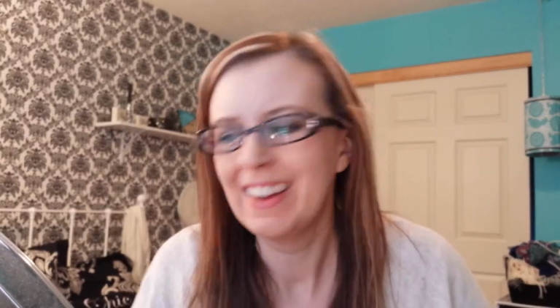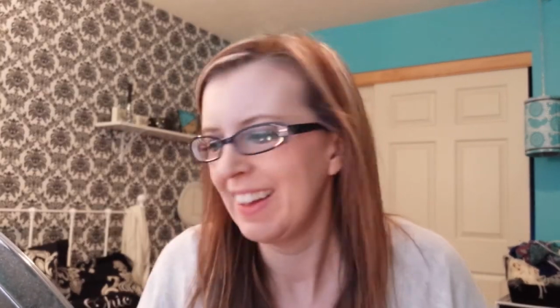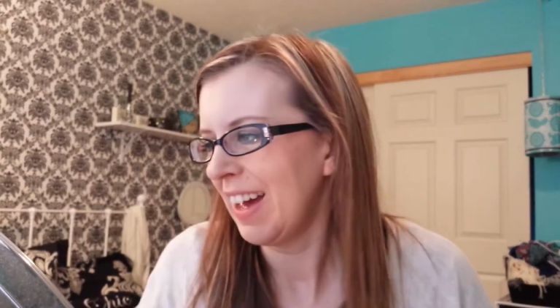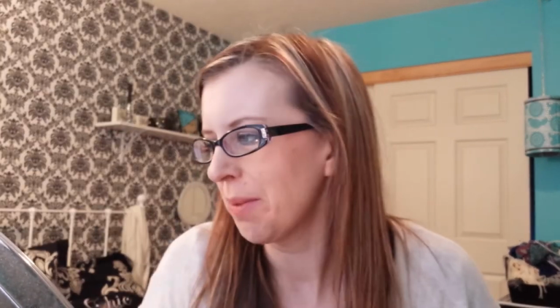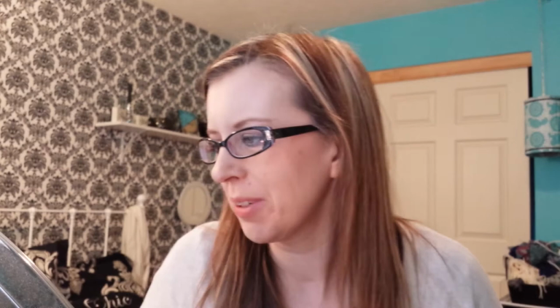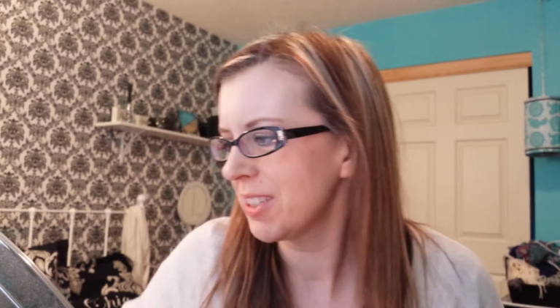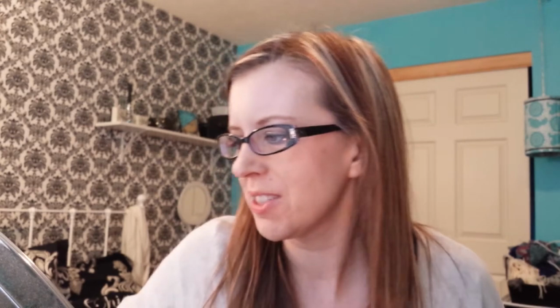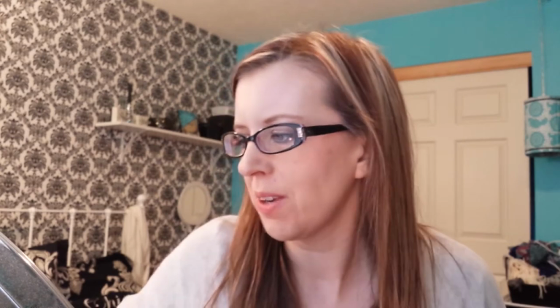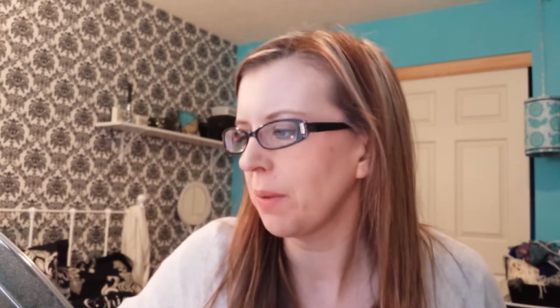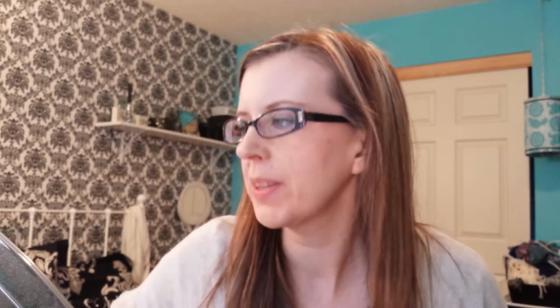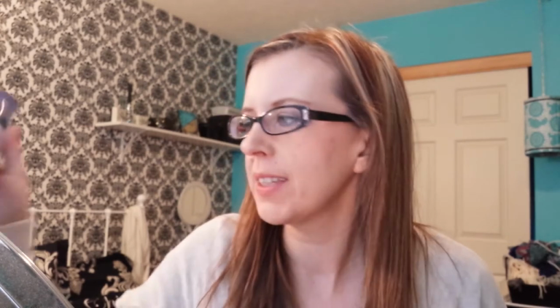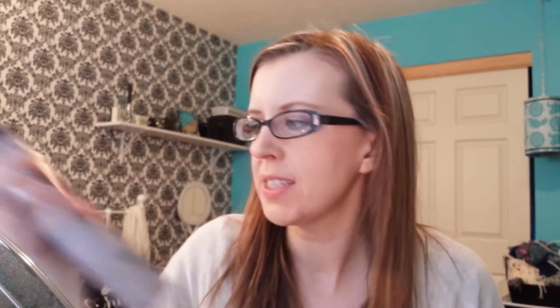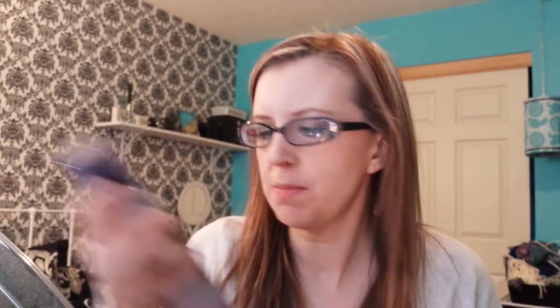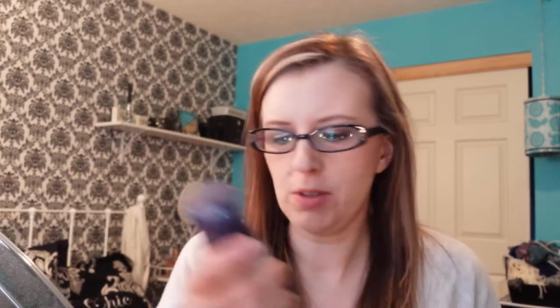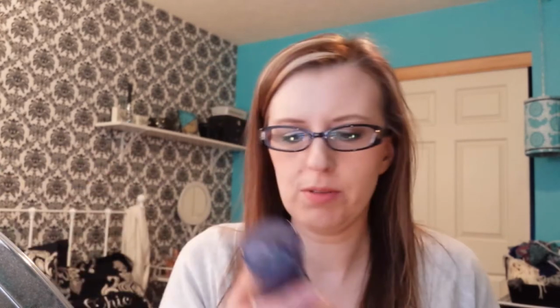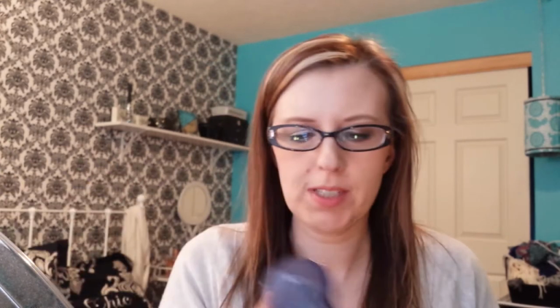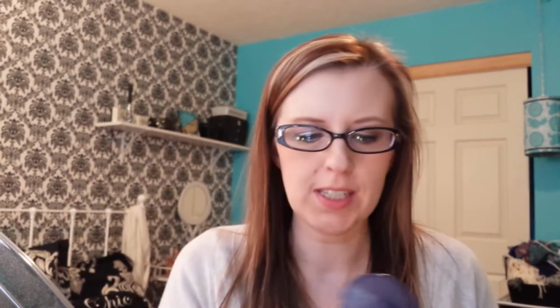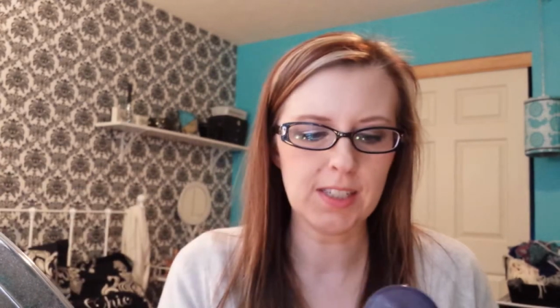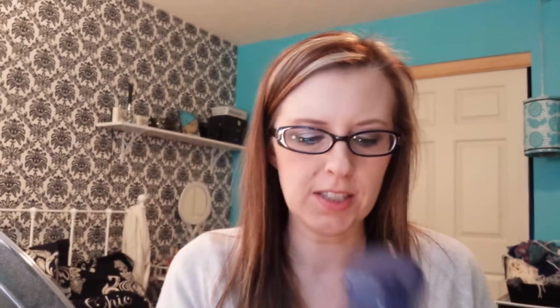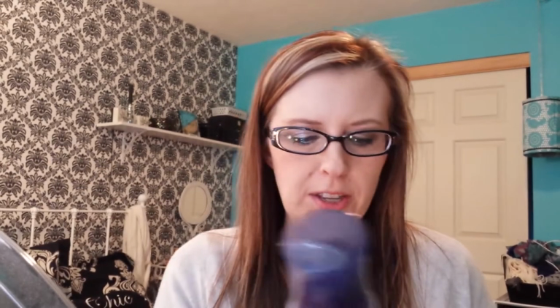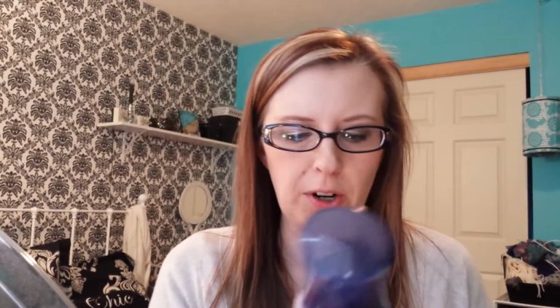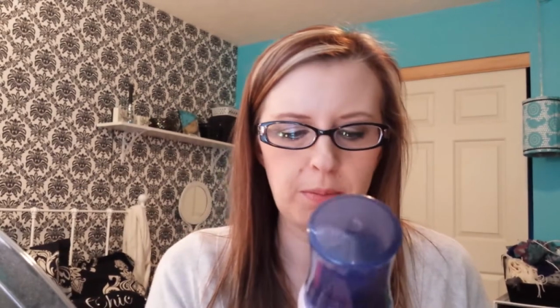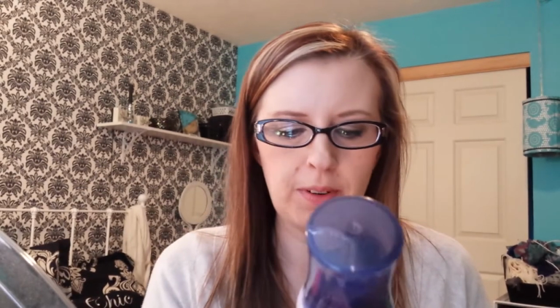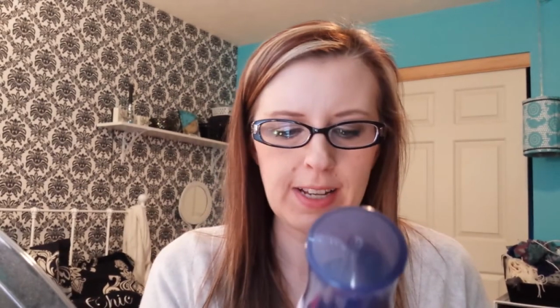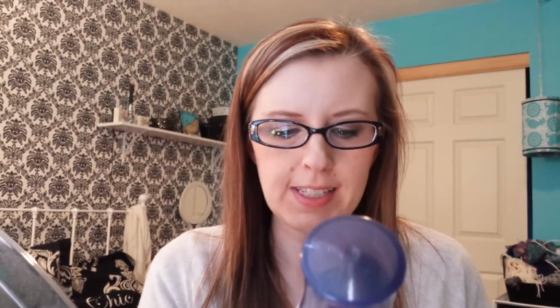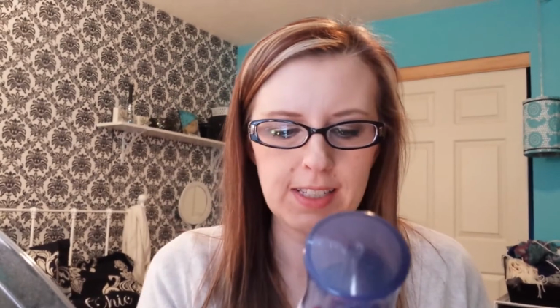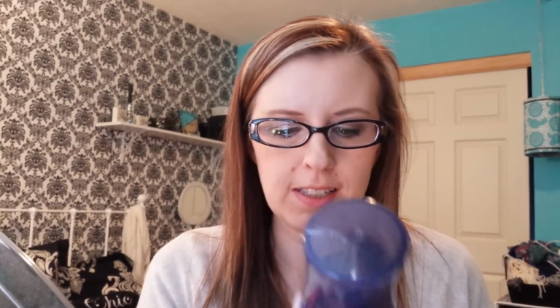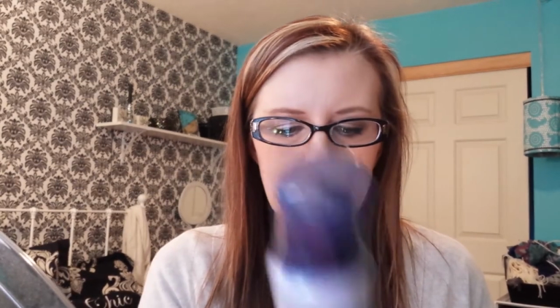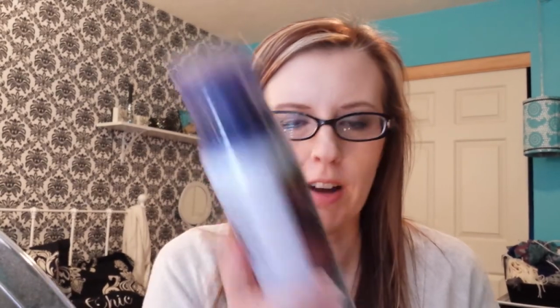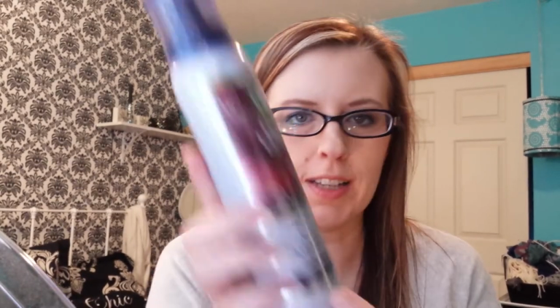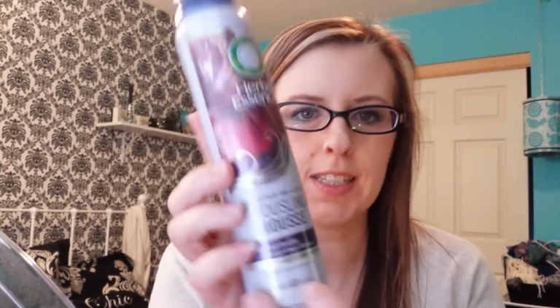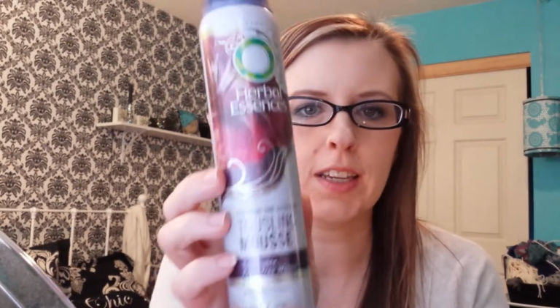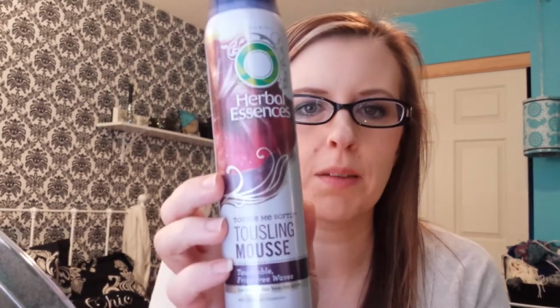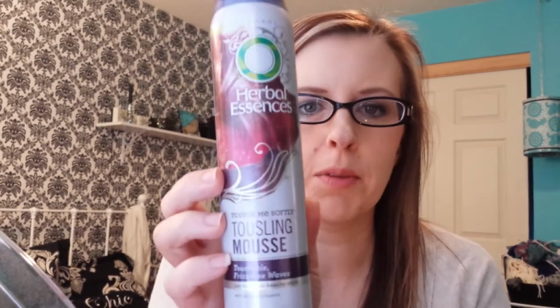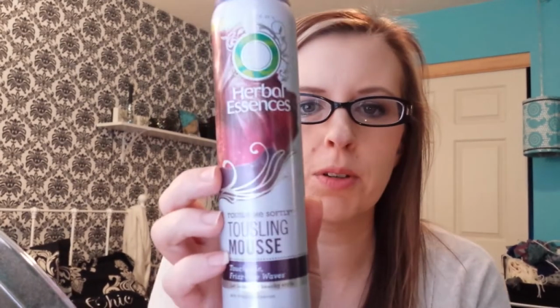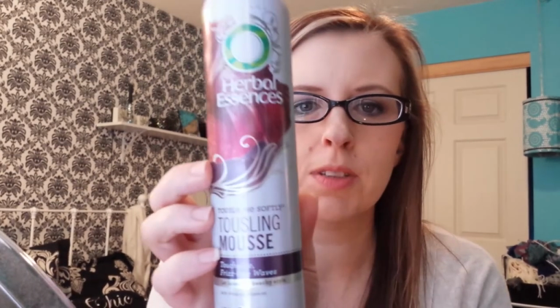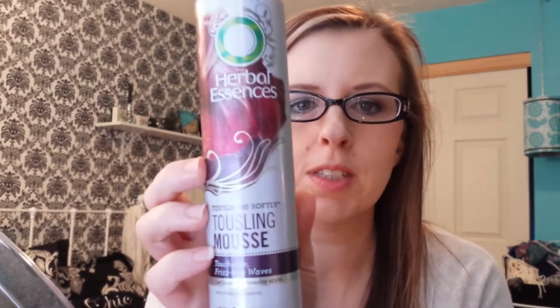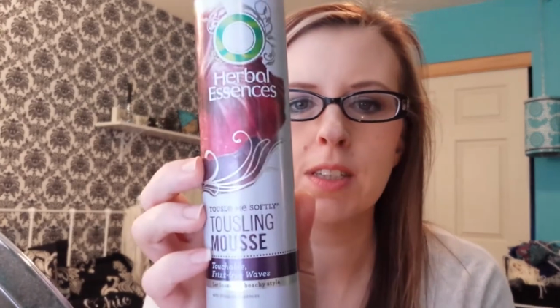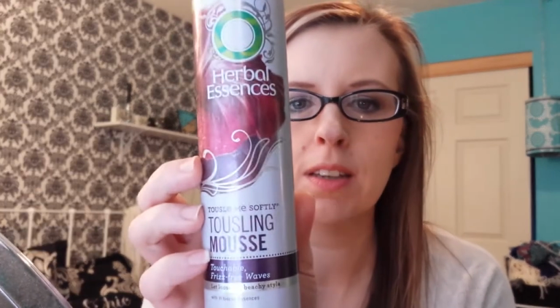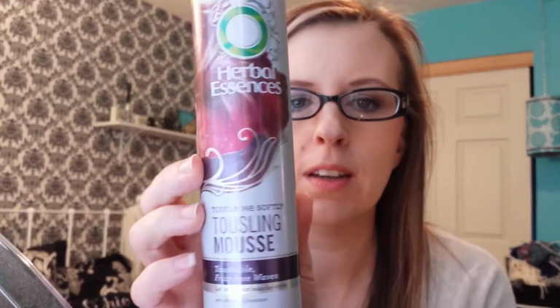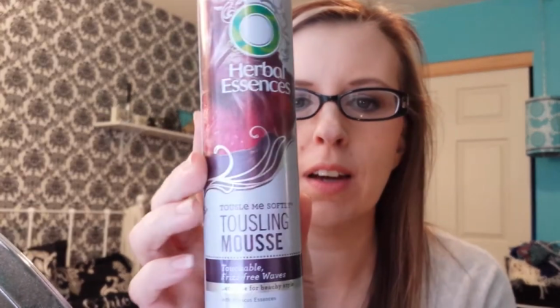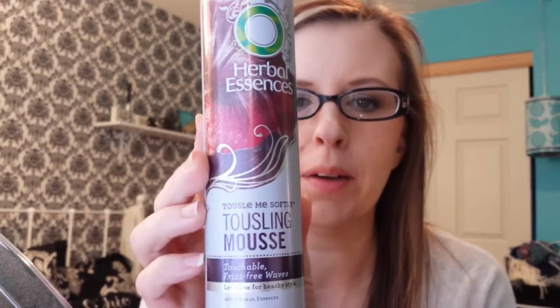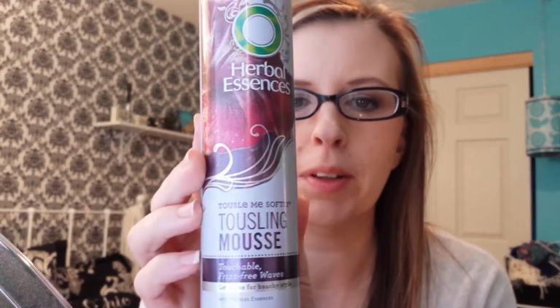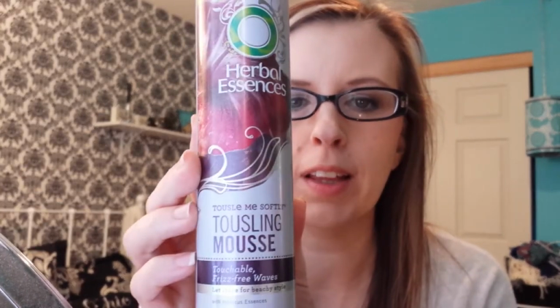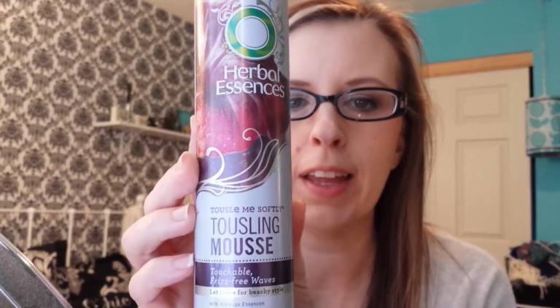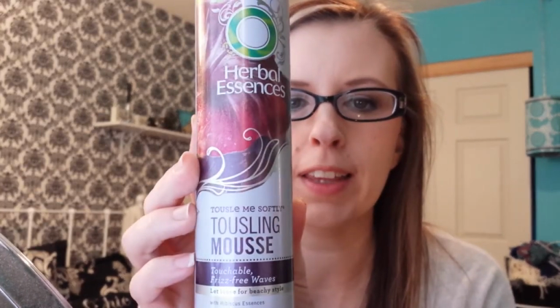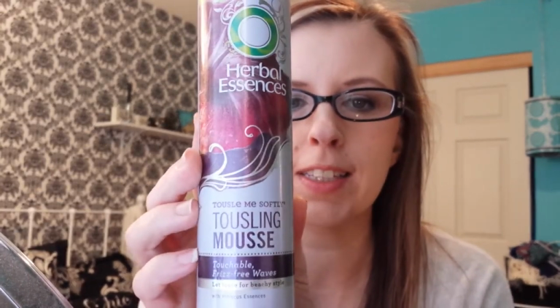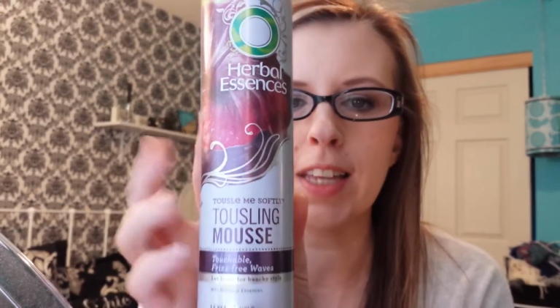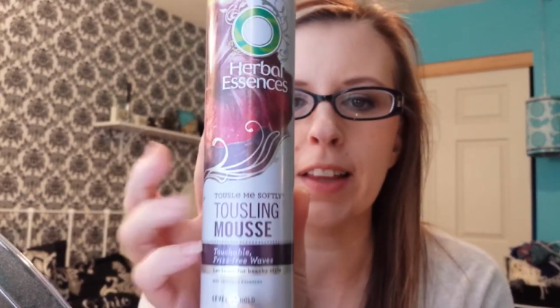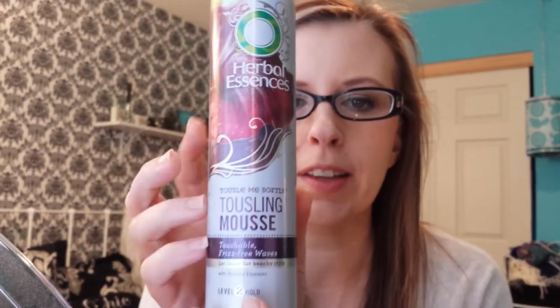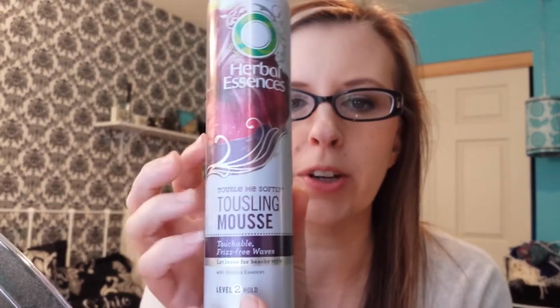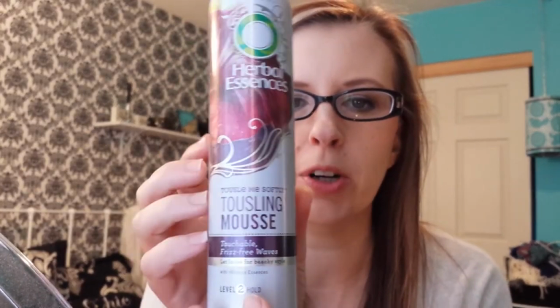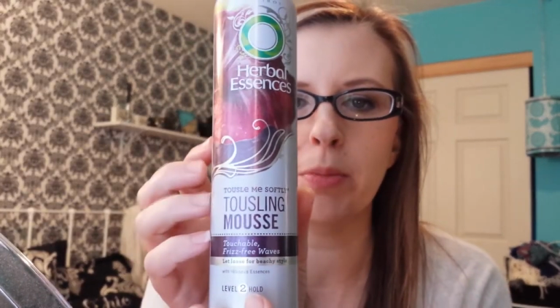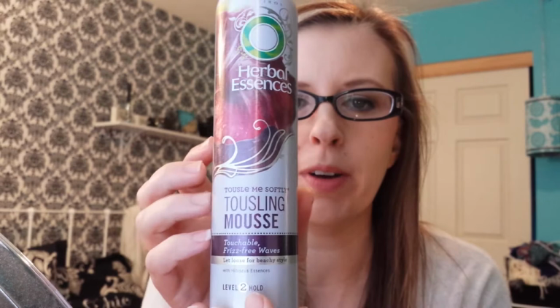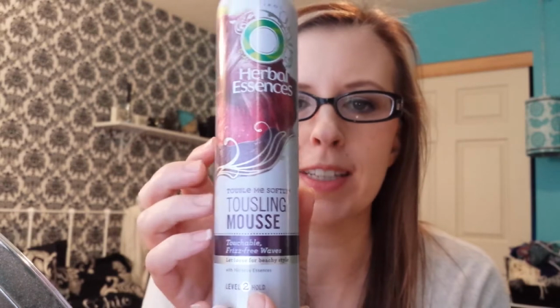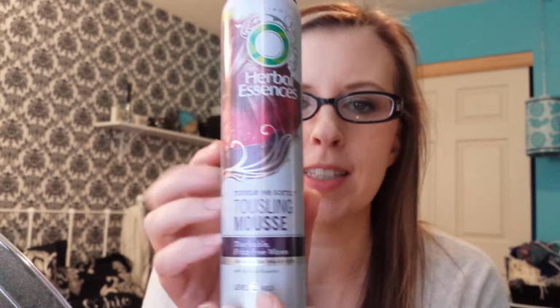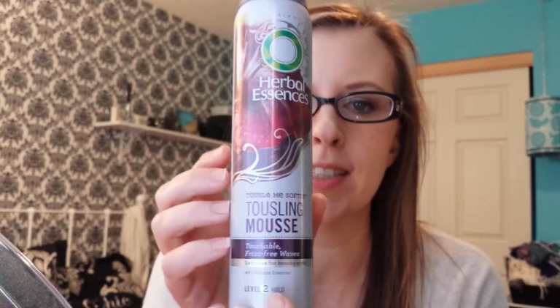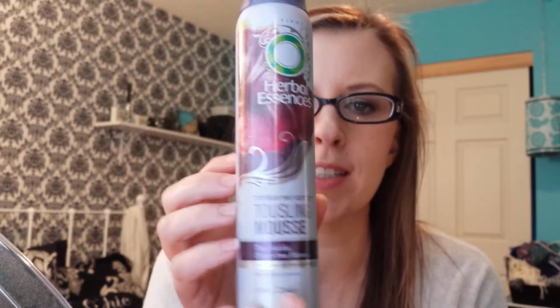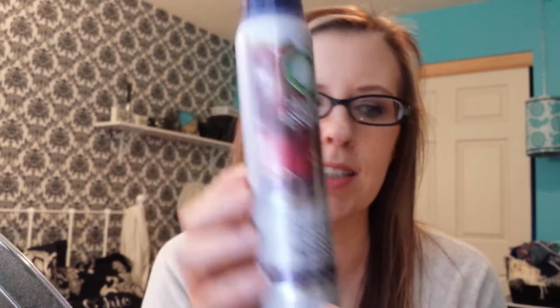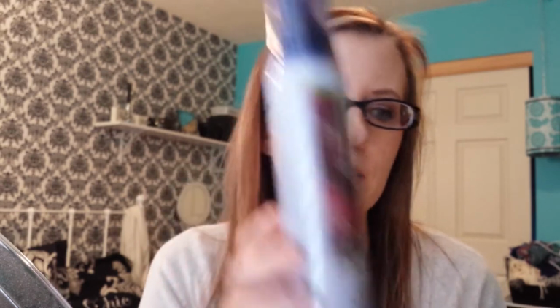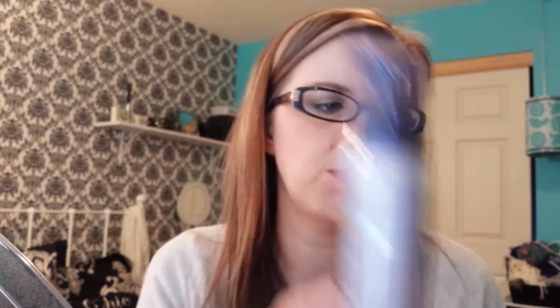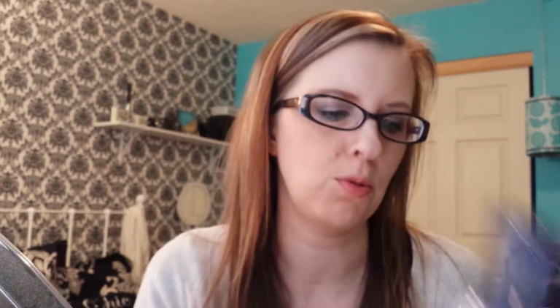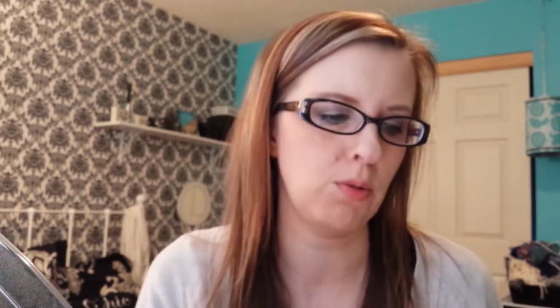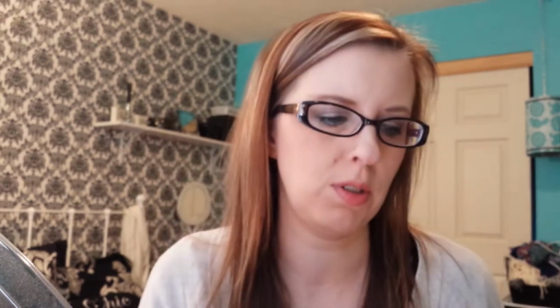I'm going to start with this mousse. This is the Herbal Essences Touseling Mousse. I really like the Herbal Essences Mousse.